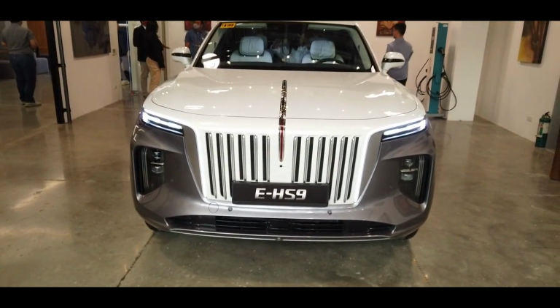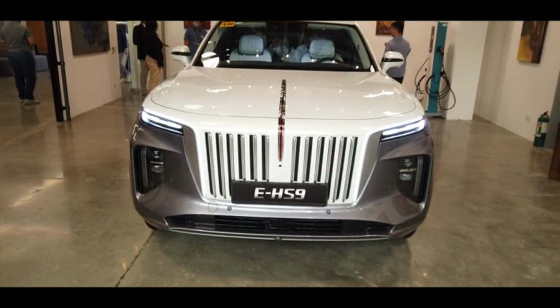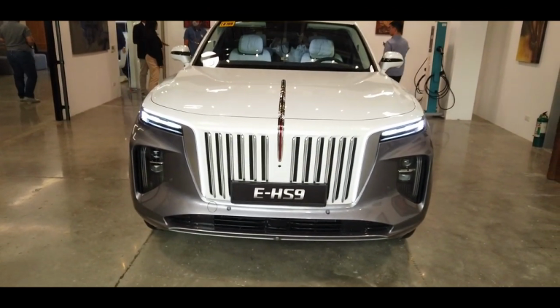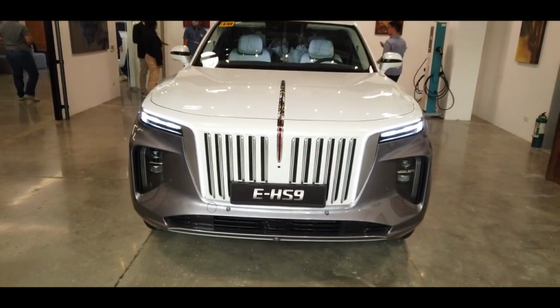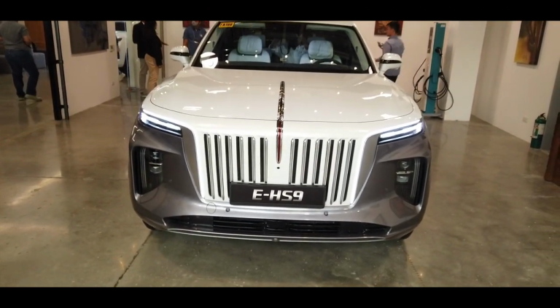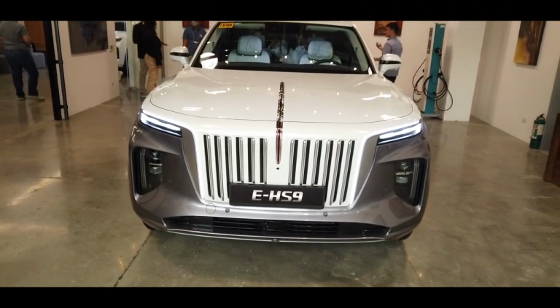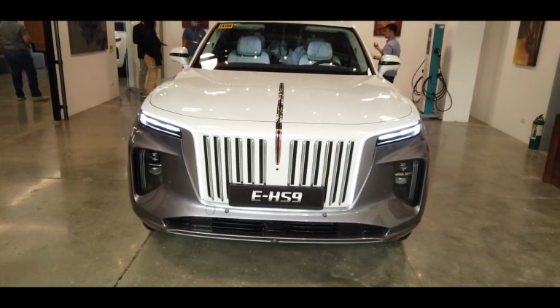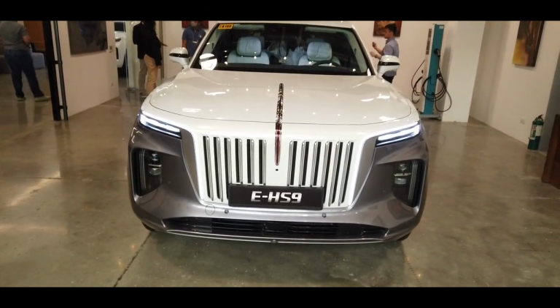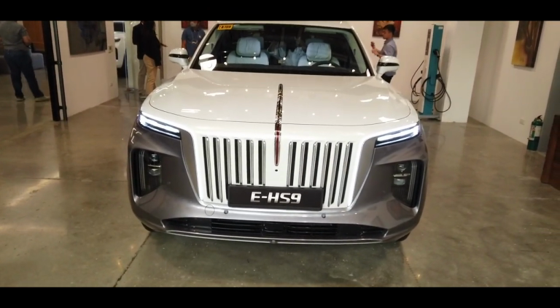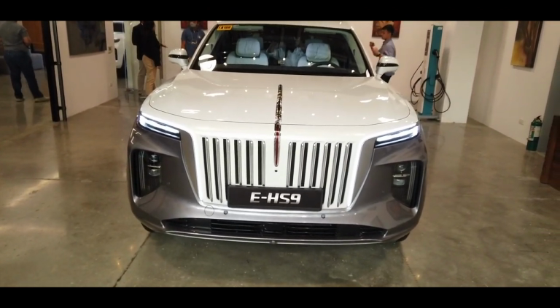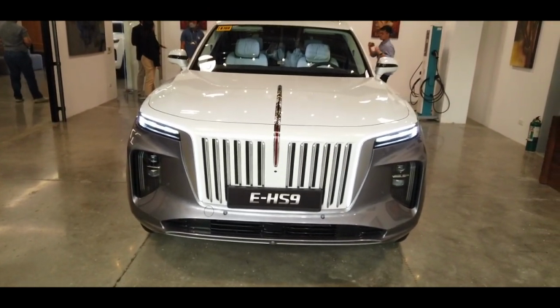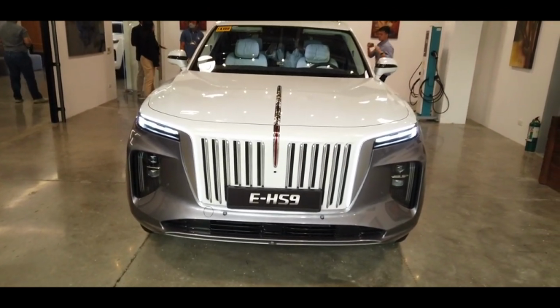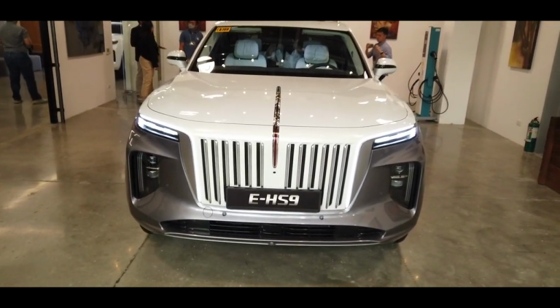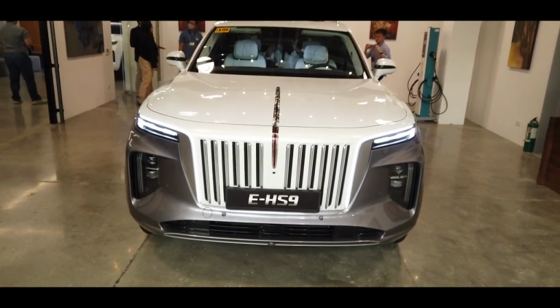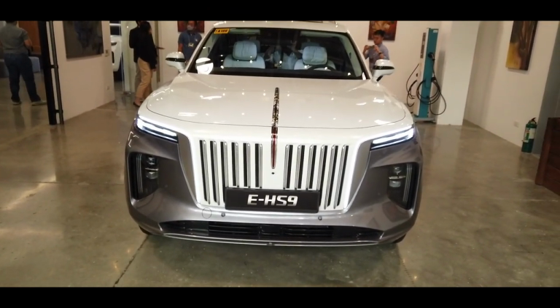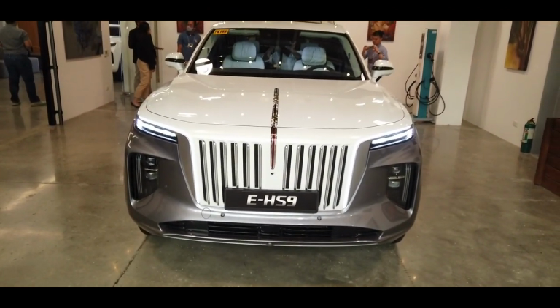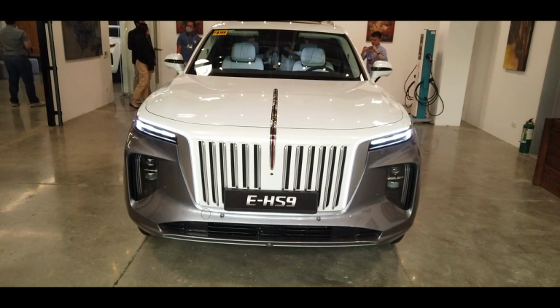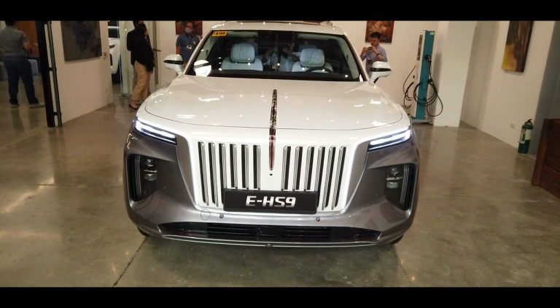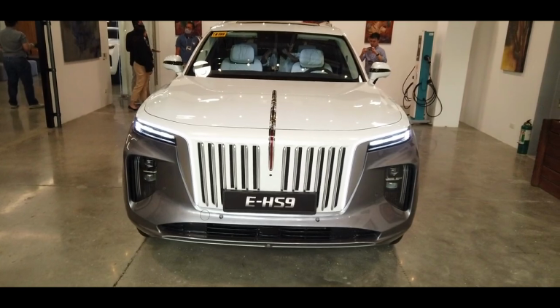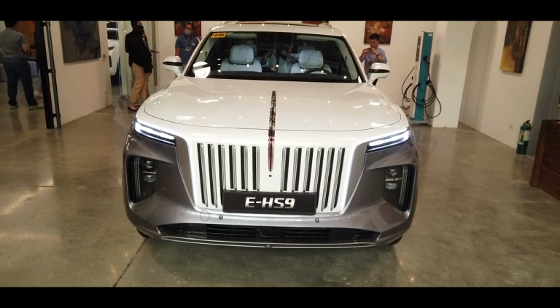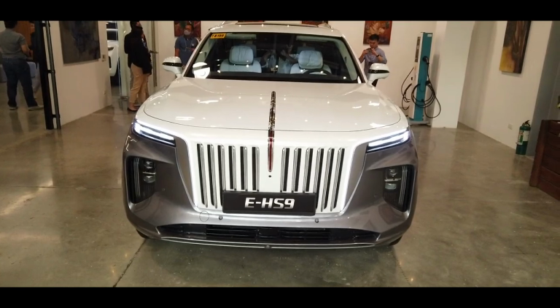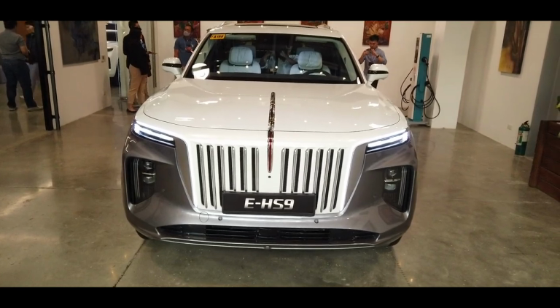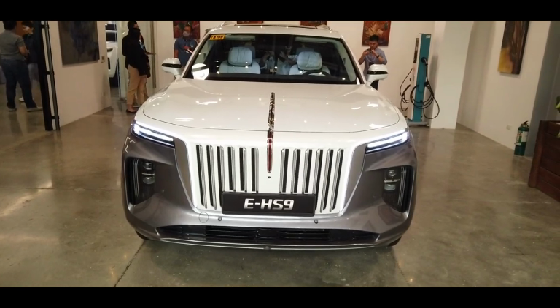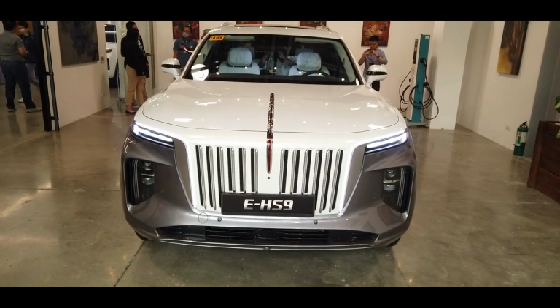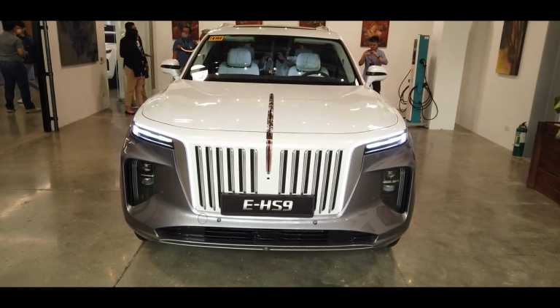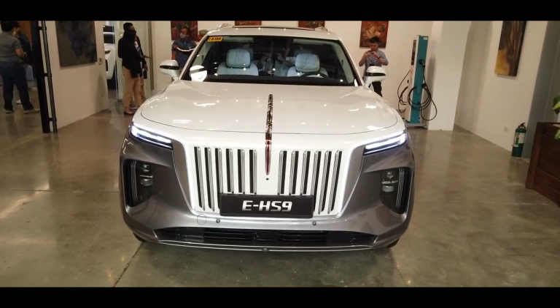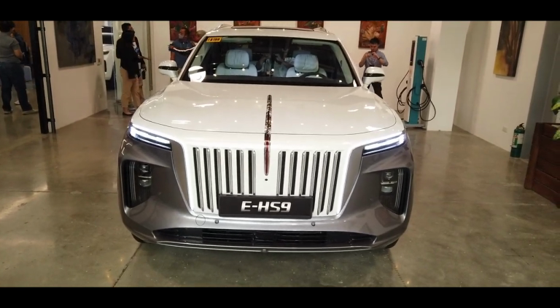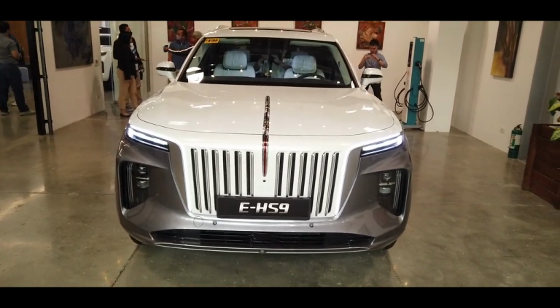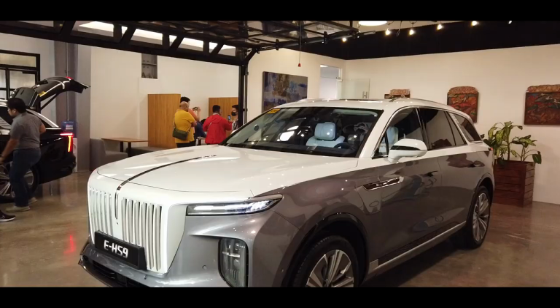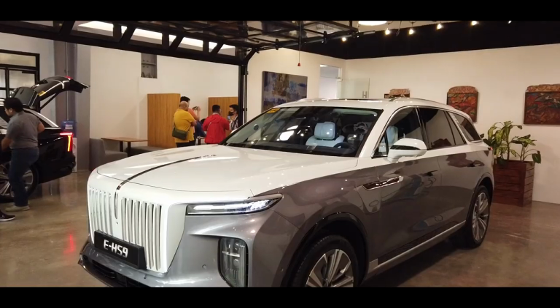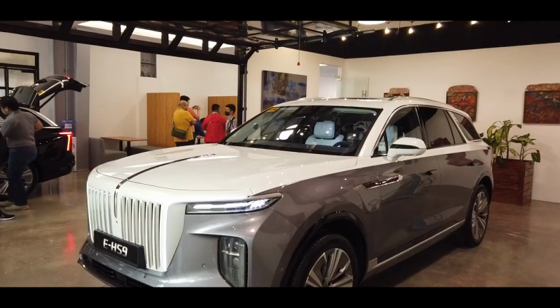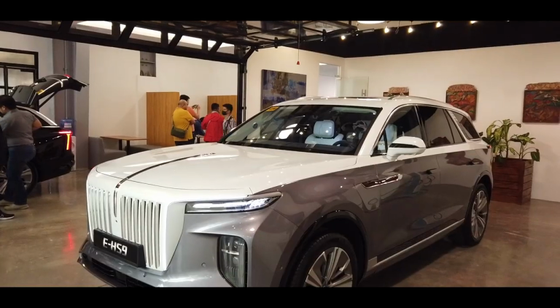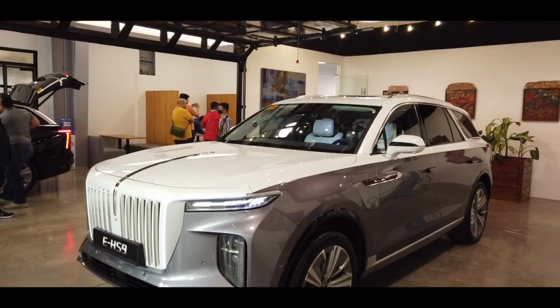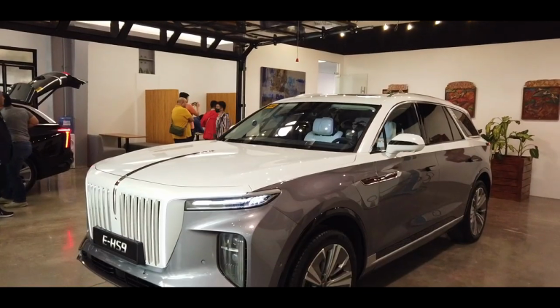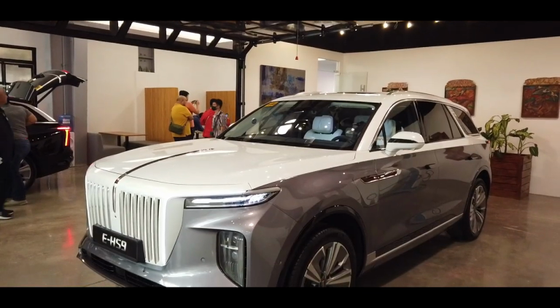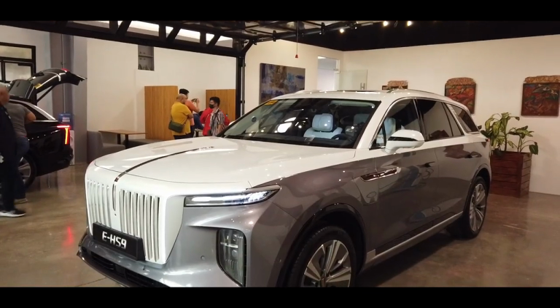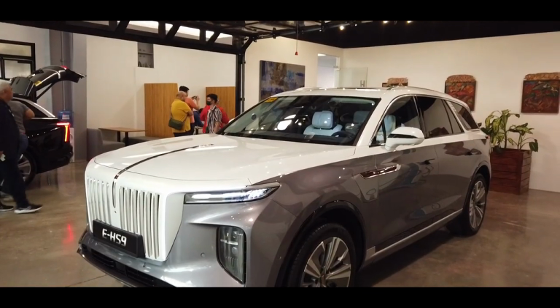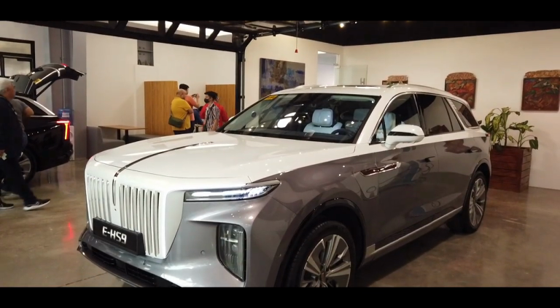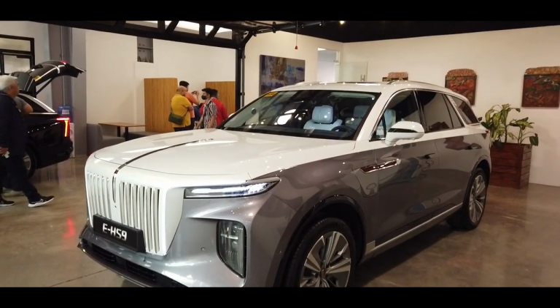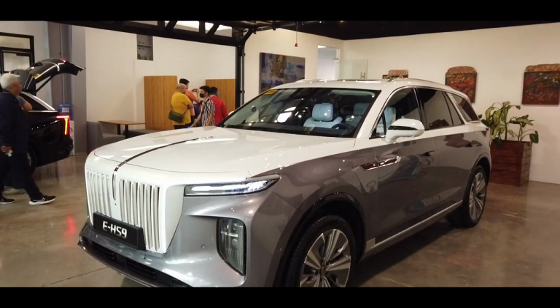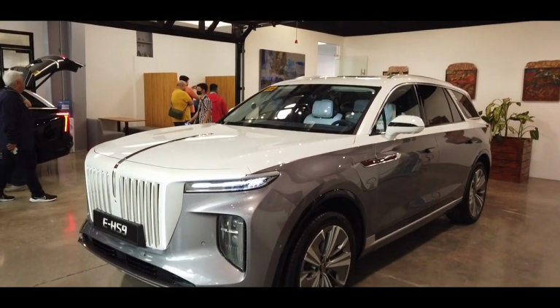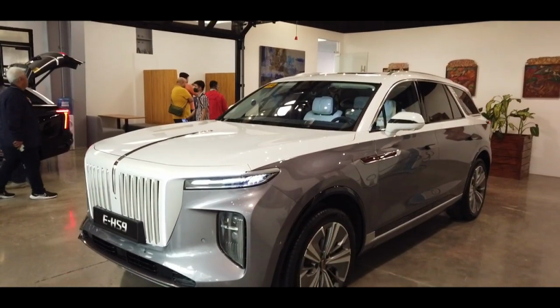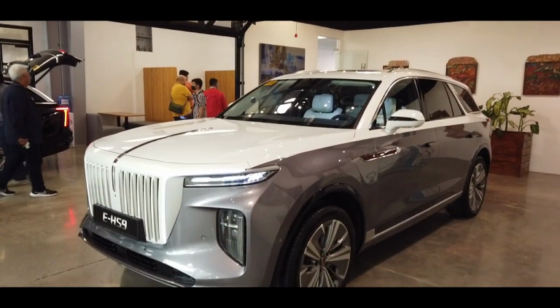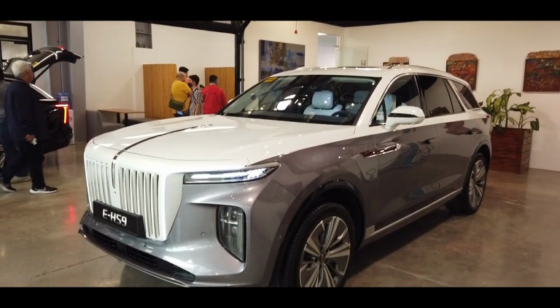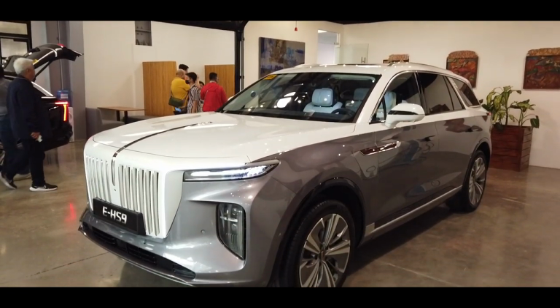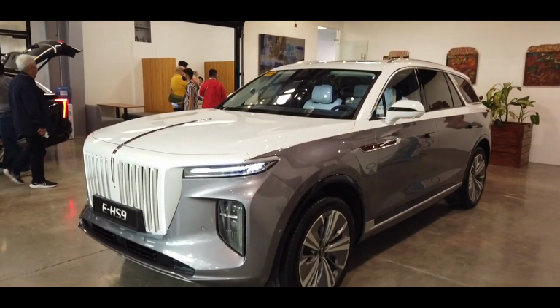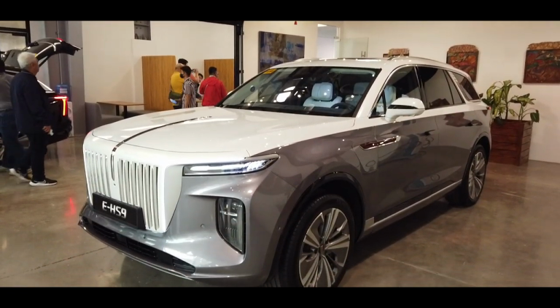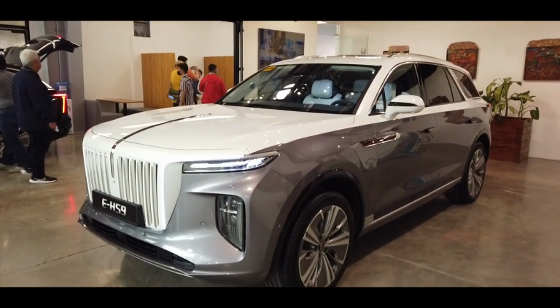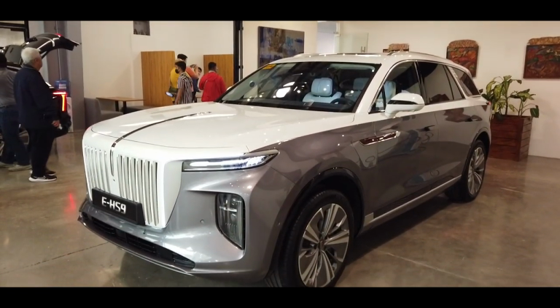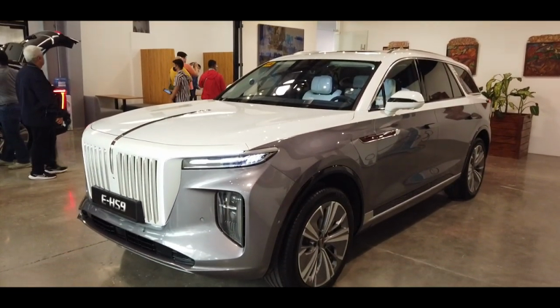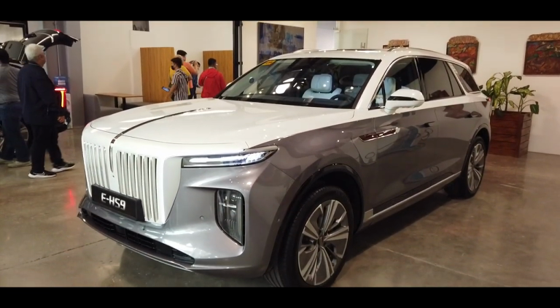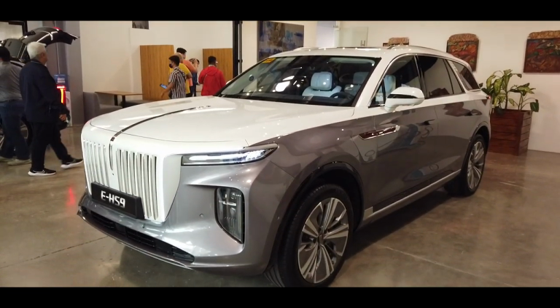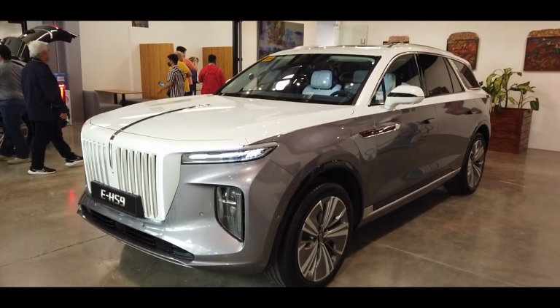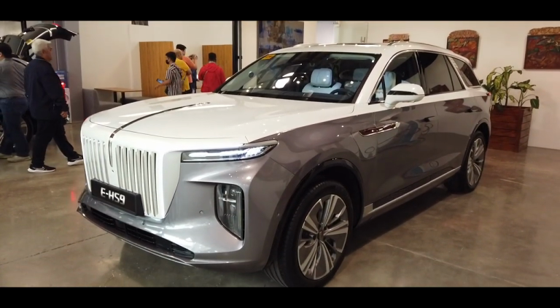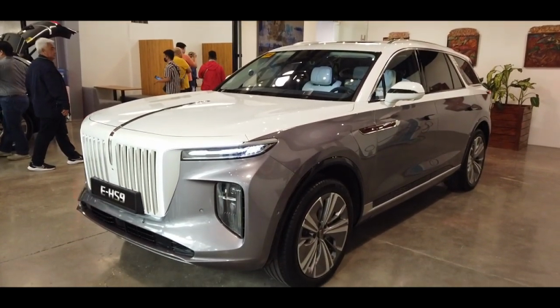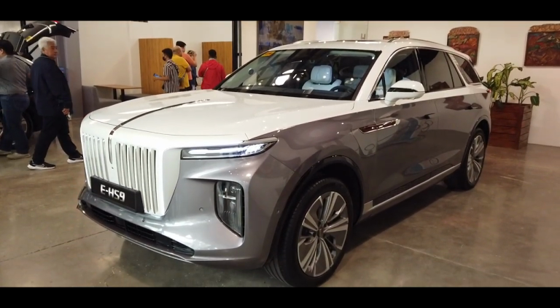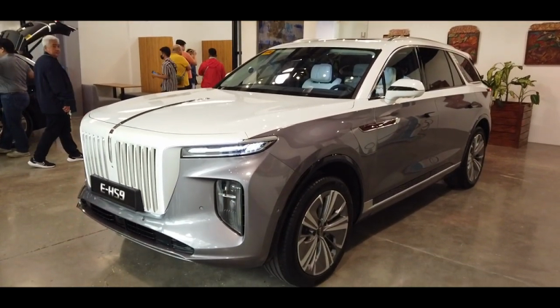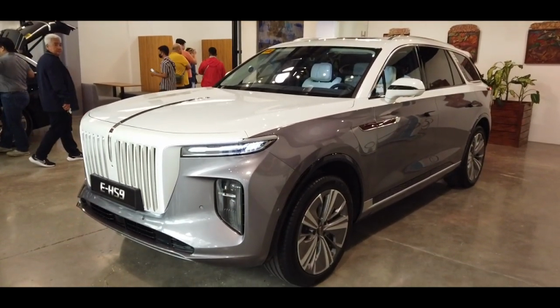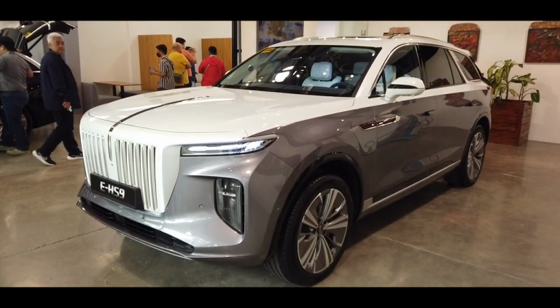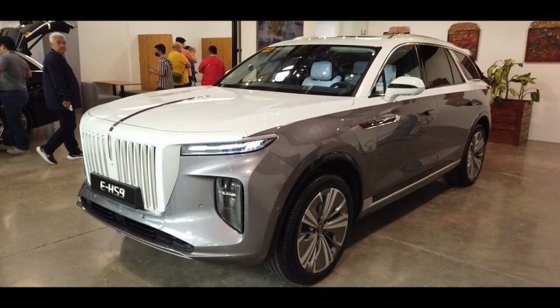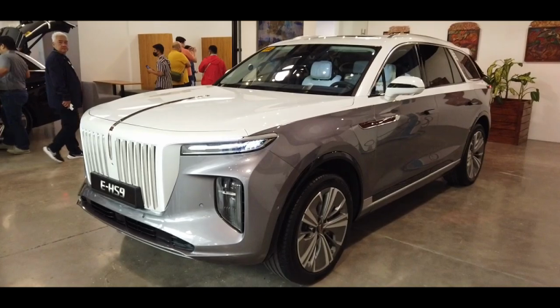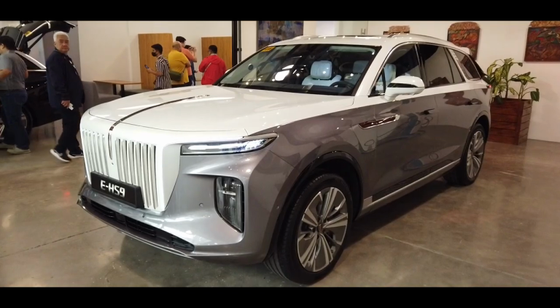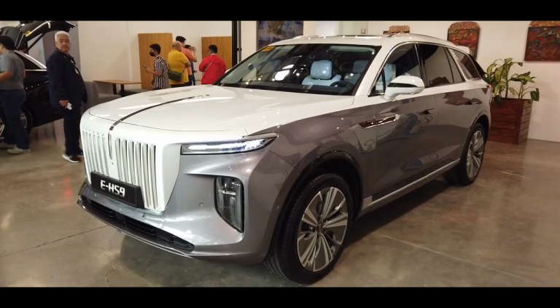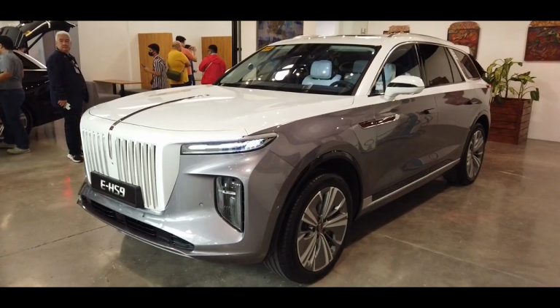Kasuabi, this is the 2023 EHS-9, and this is China's ultimate electric full-size luxury smart SUV.